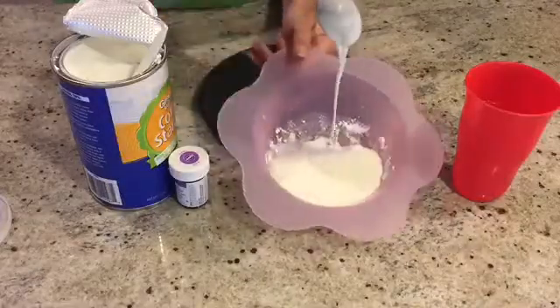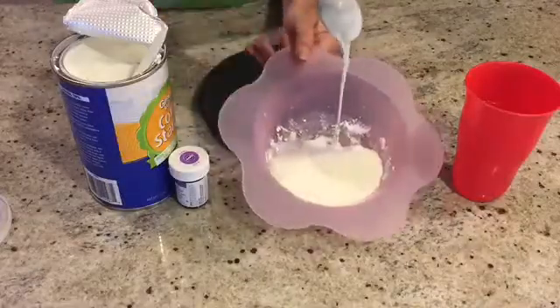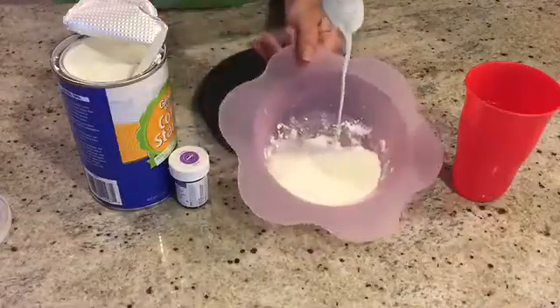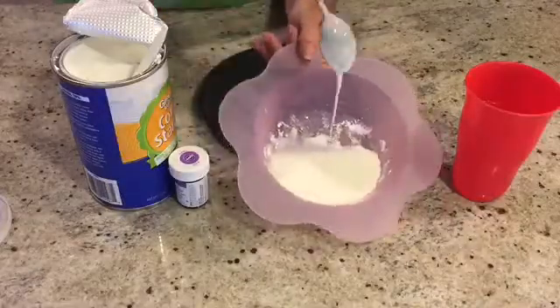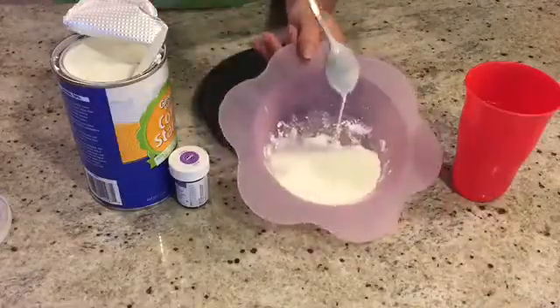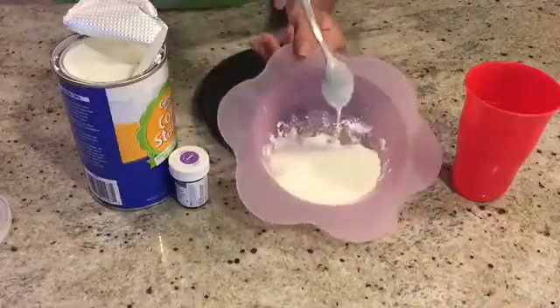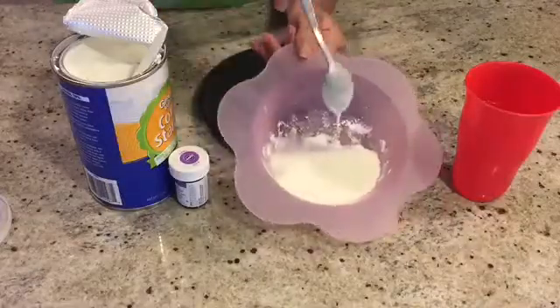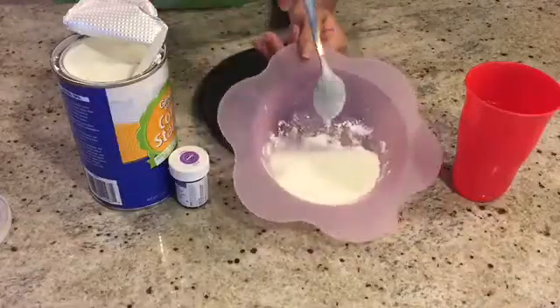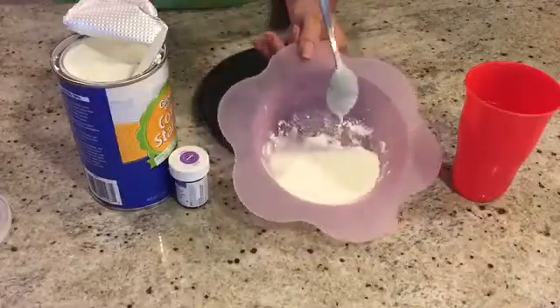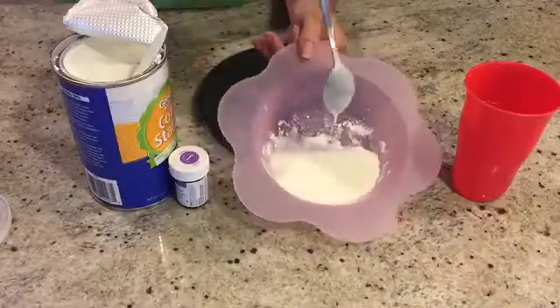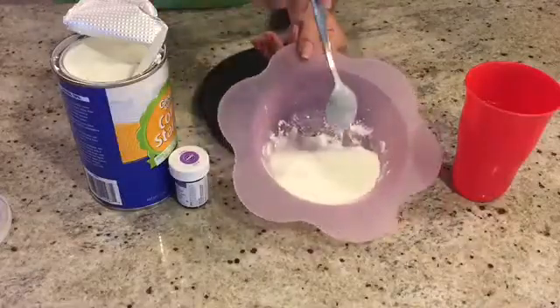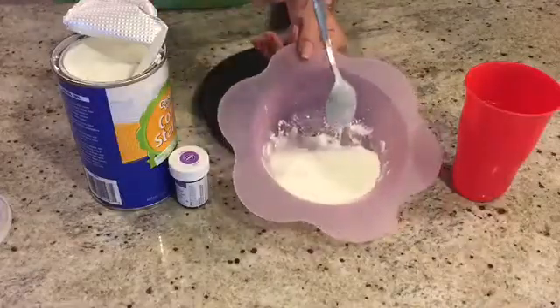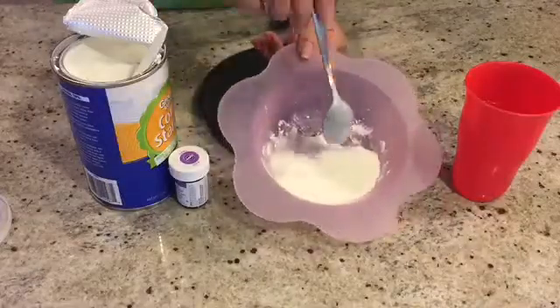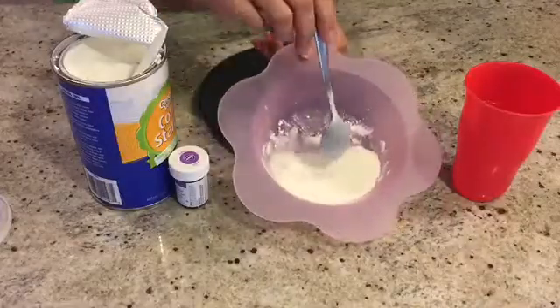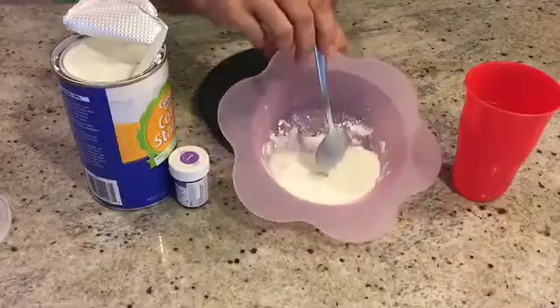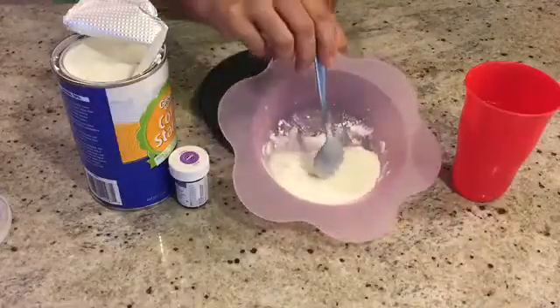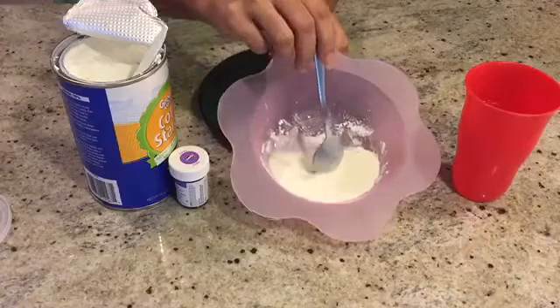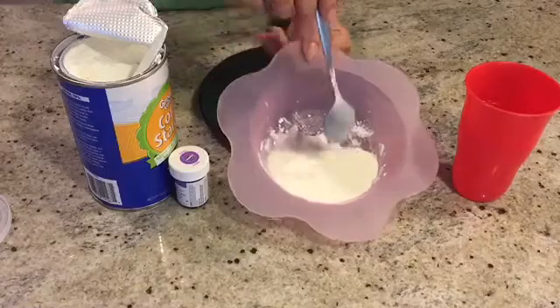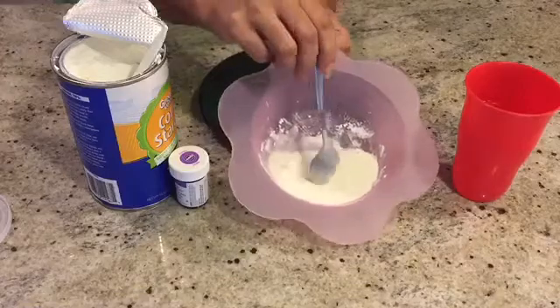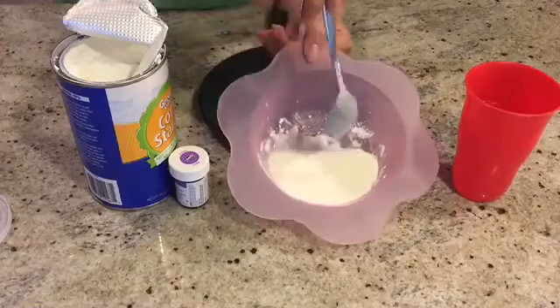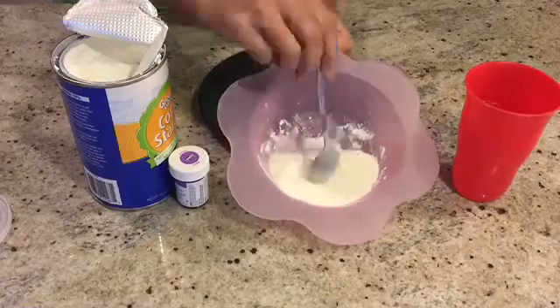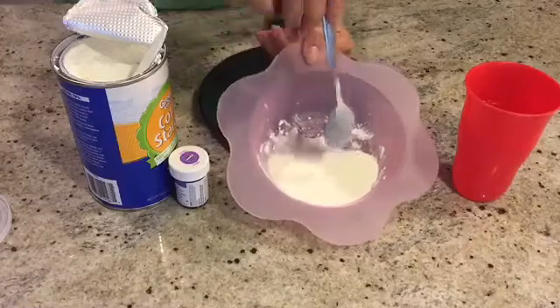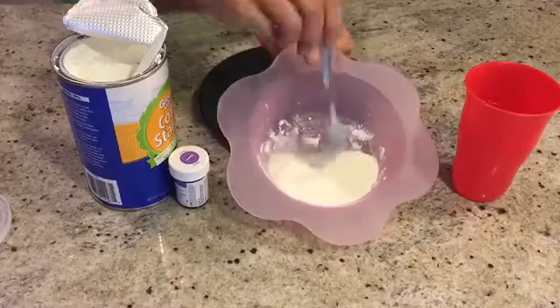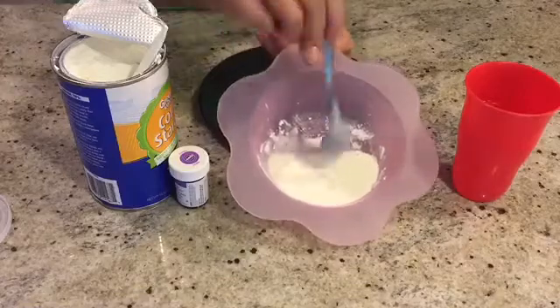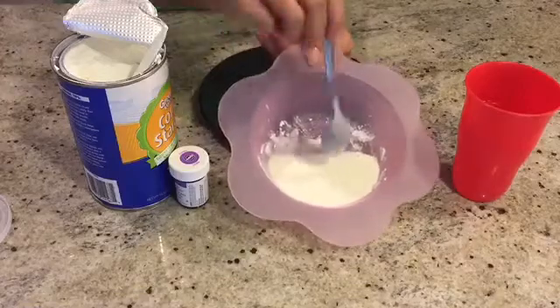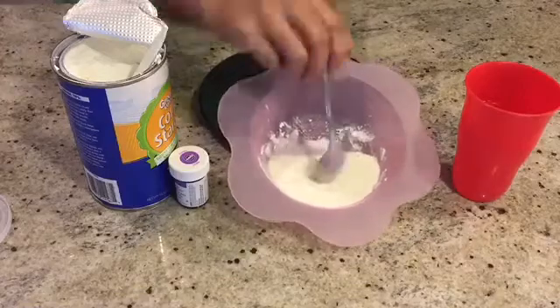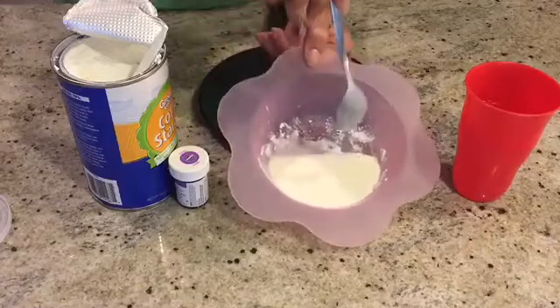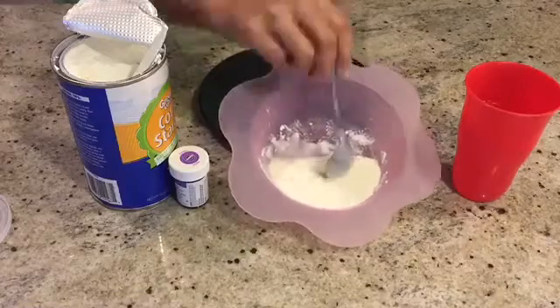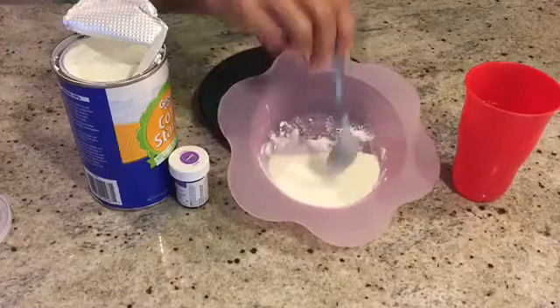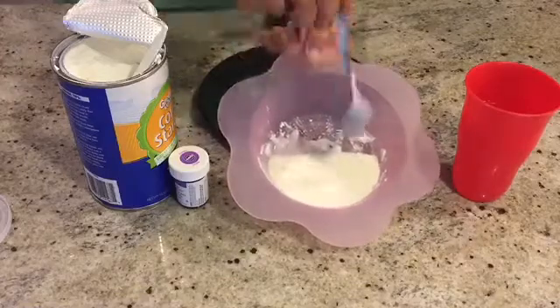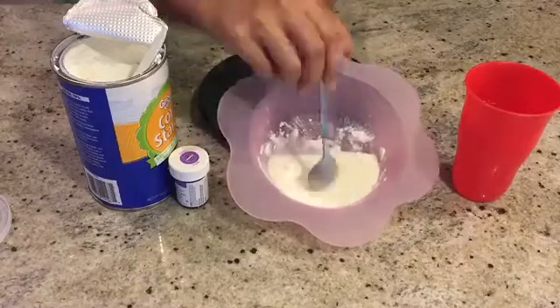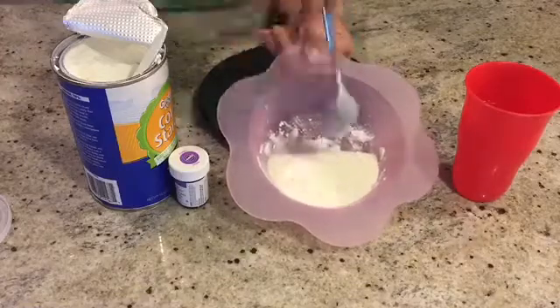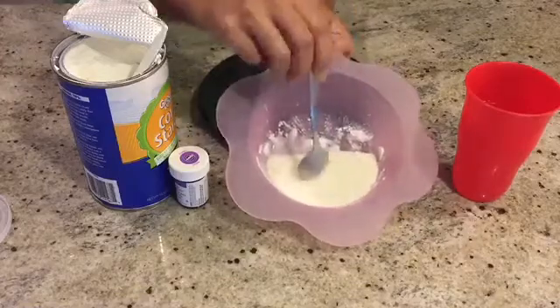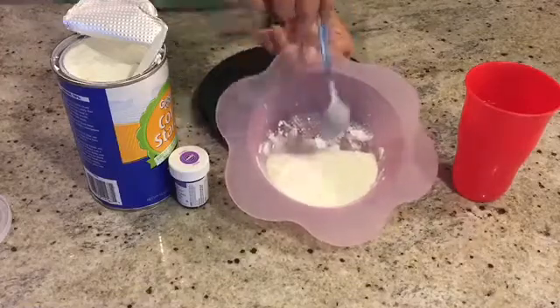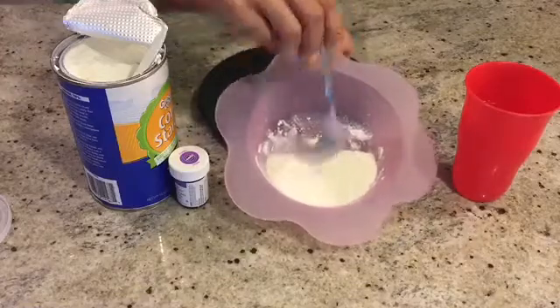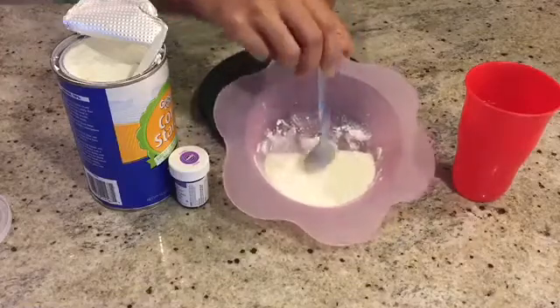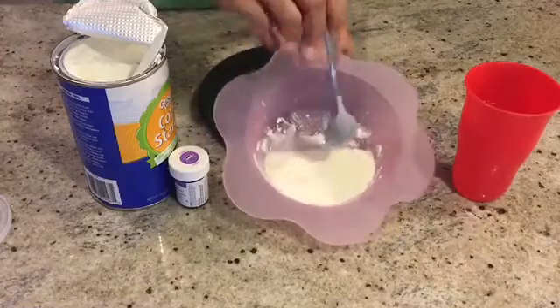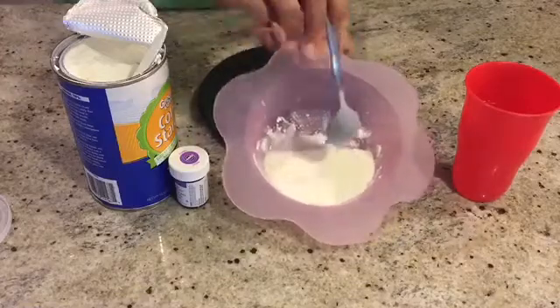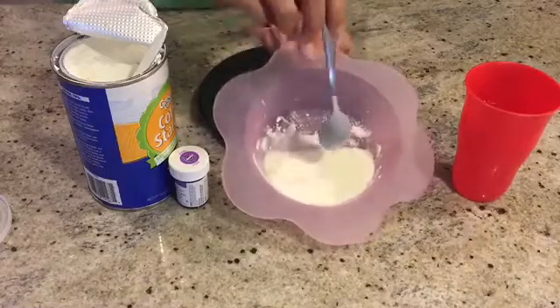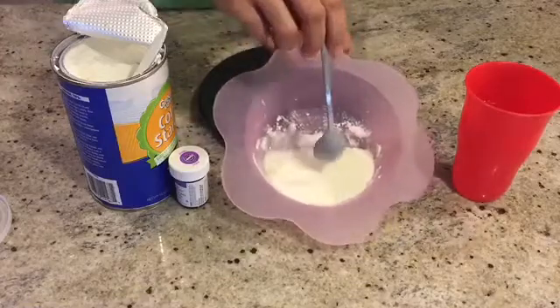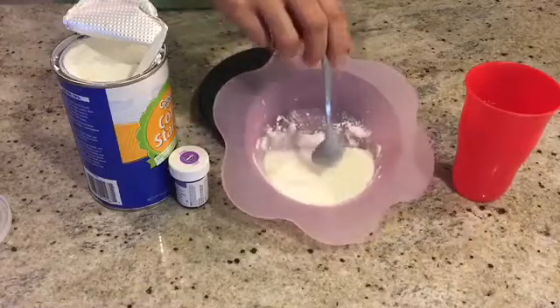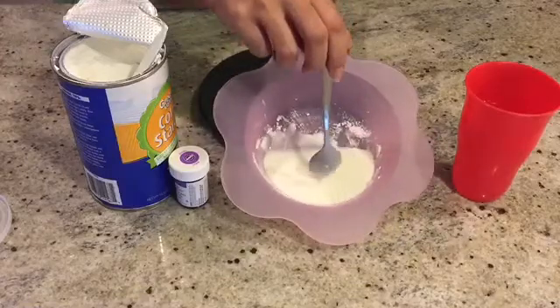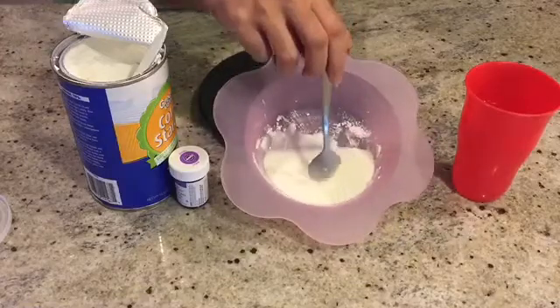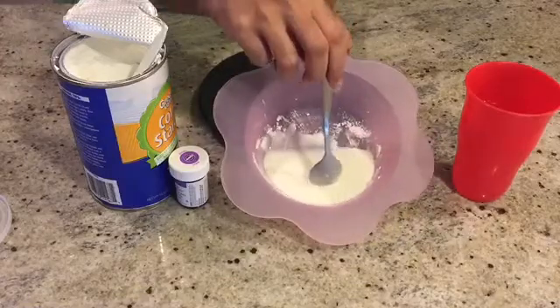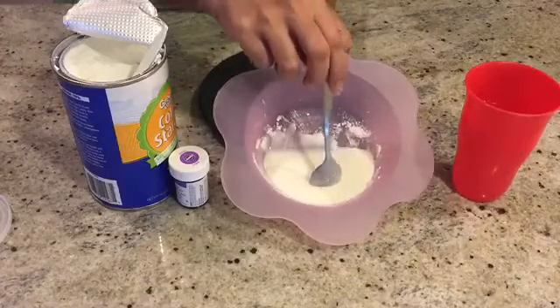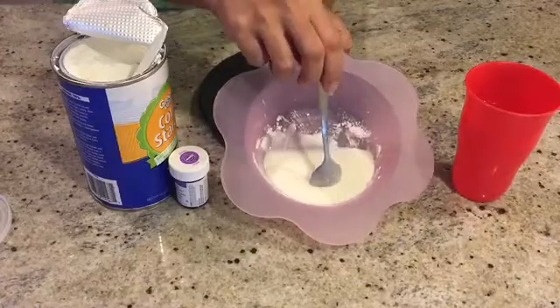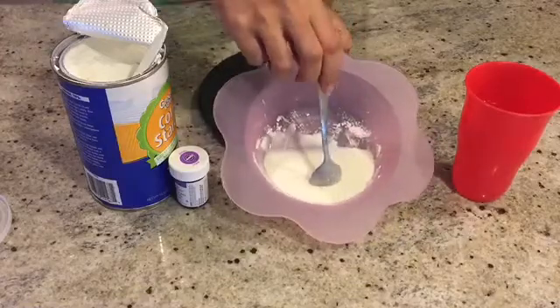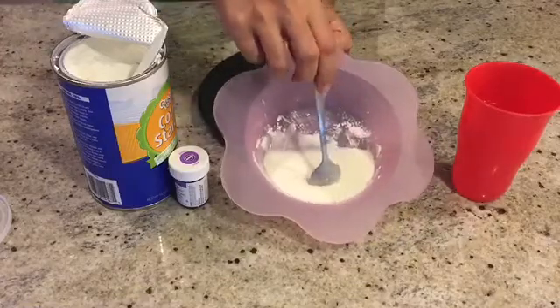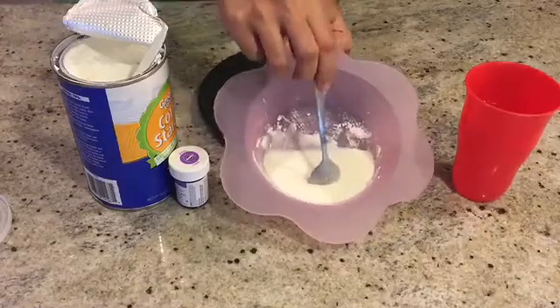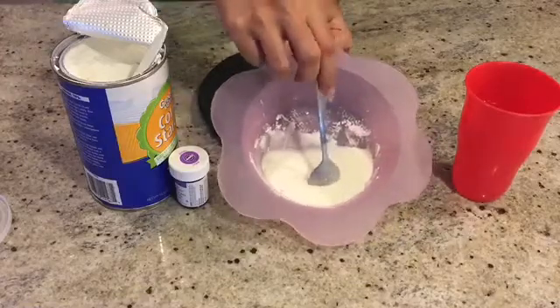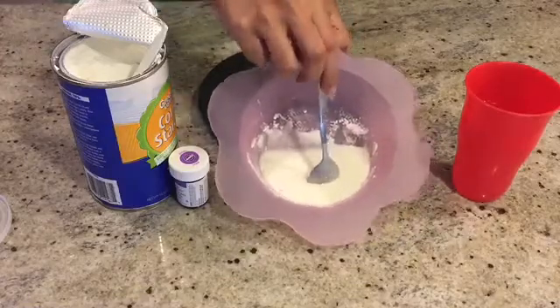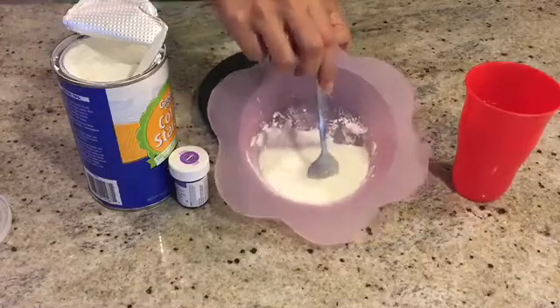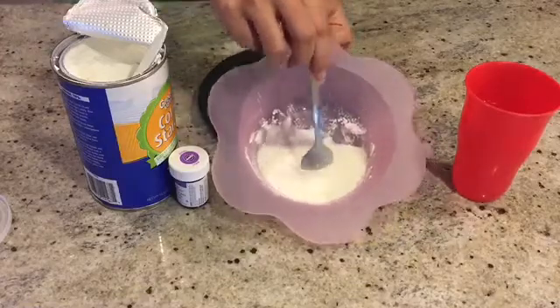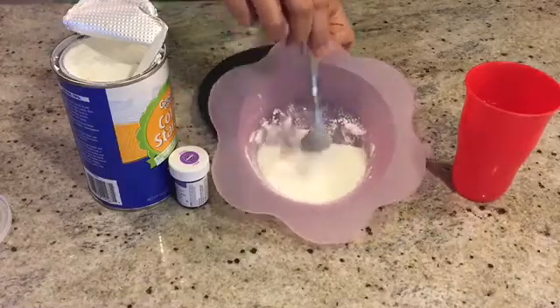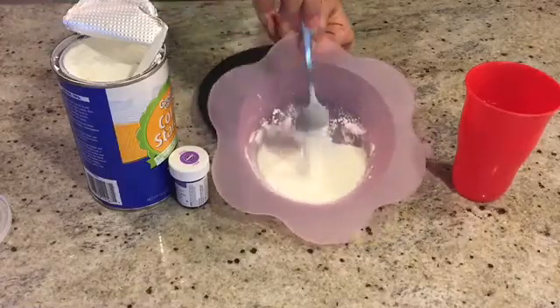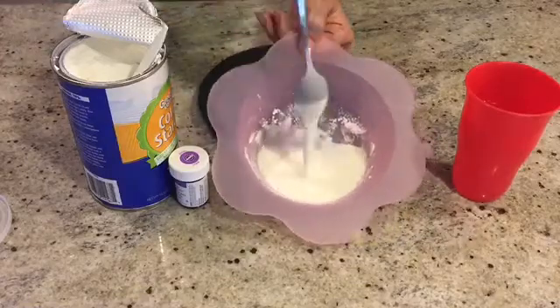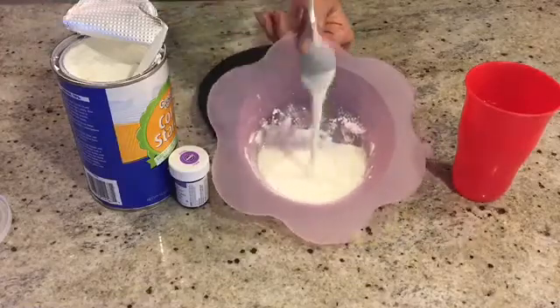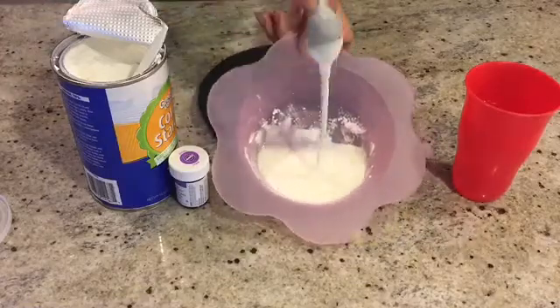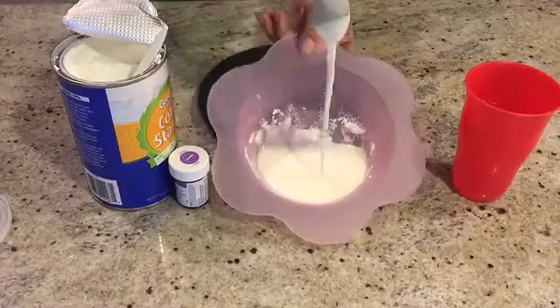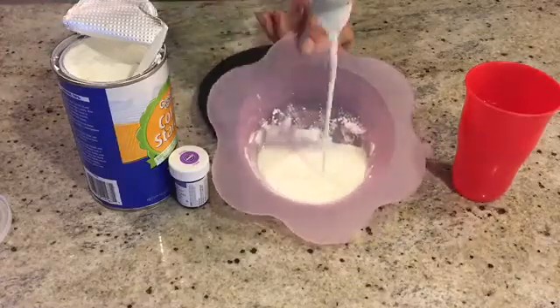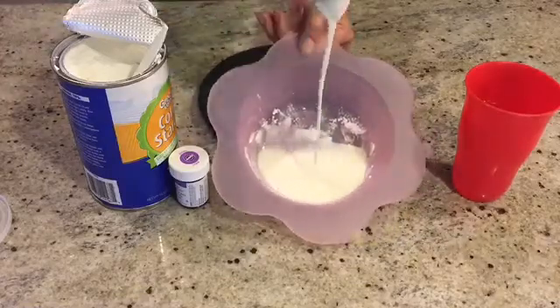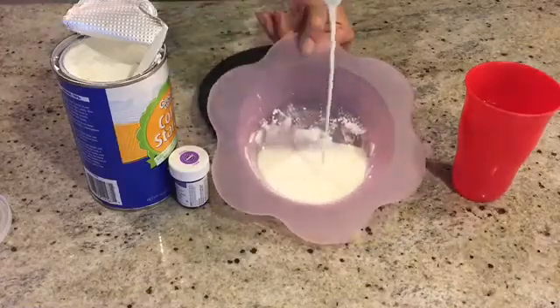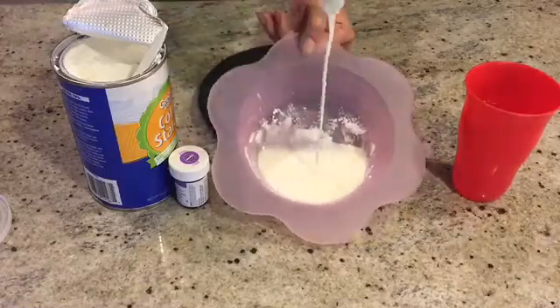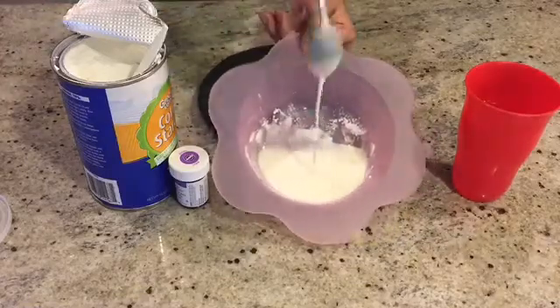Put it through slowly, however, and the spoon goes through easily. This is what makes Oobleck so much fun.